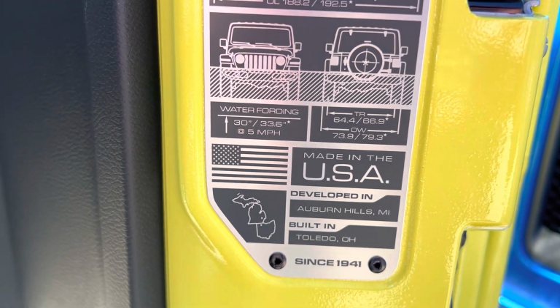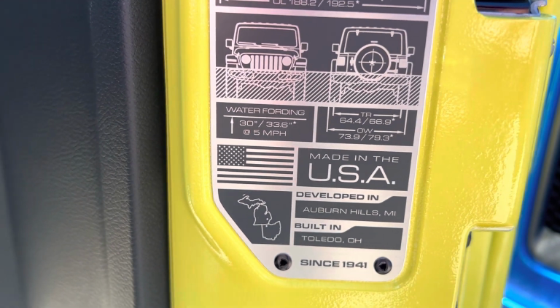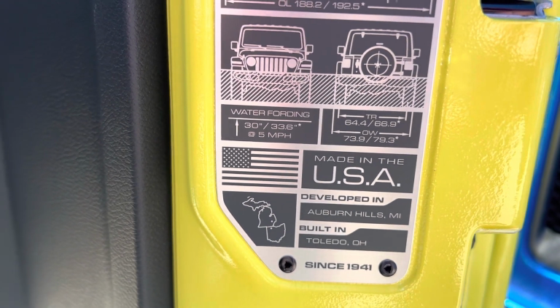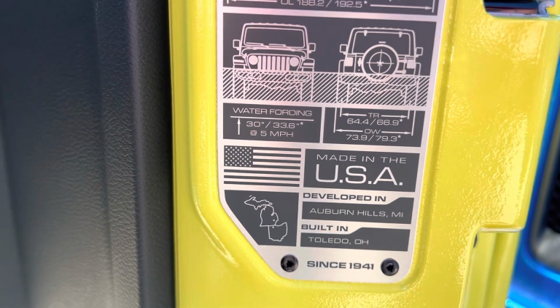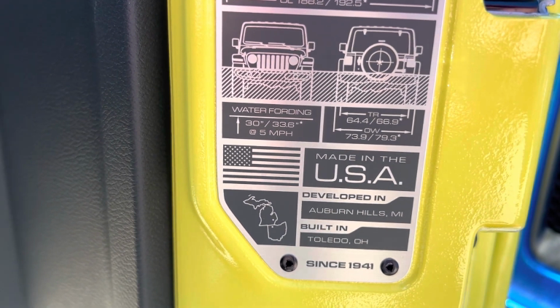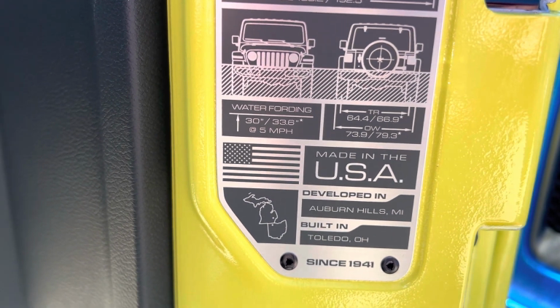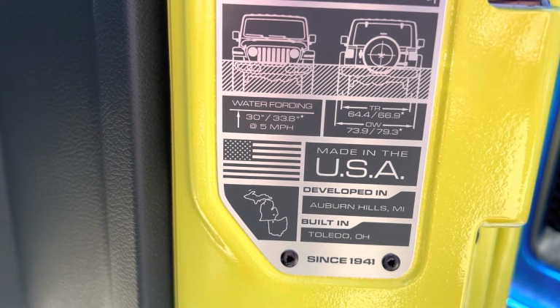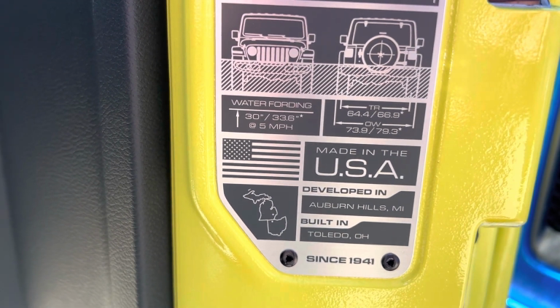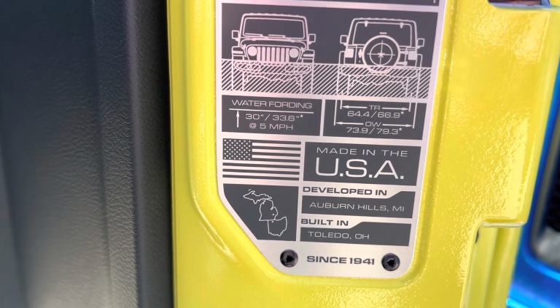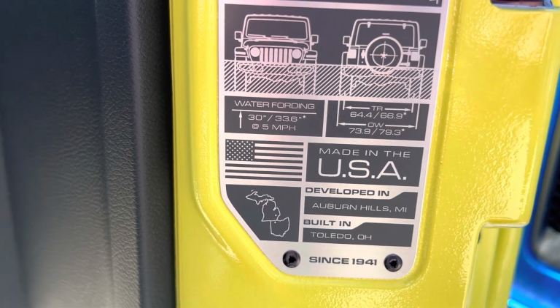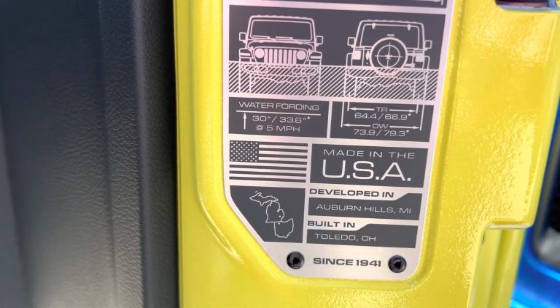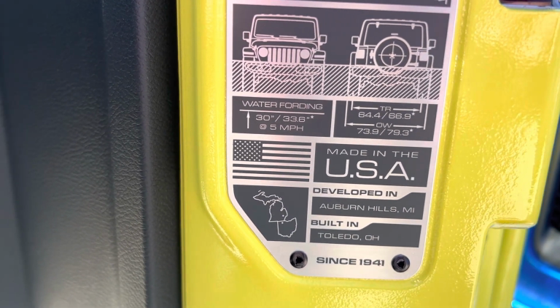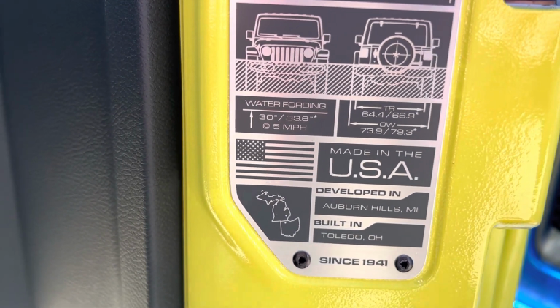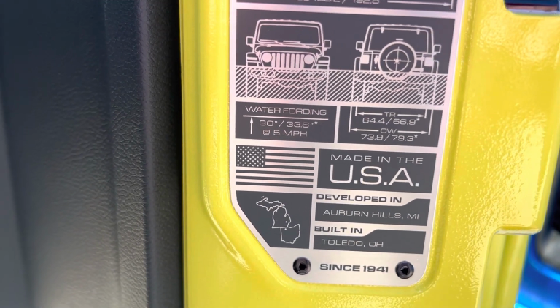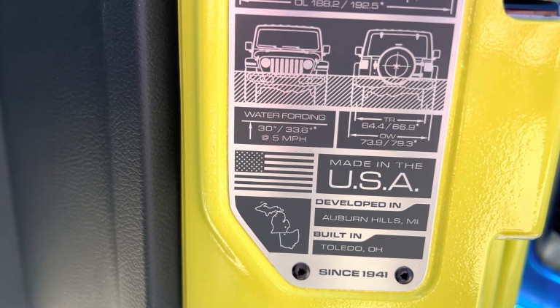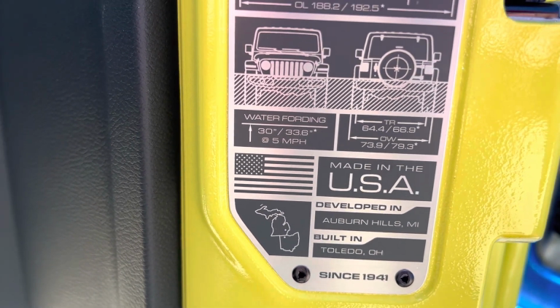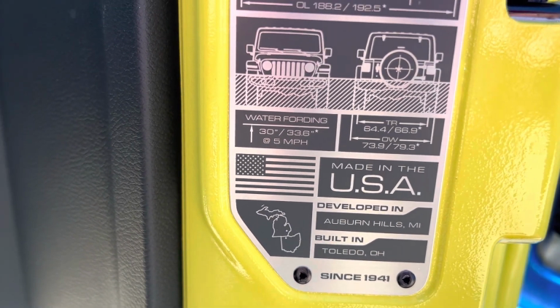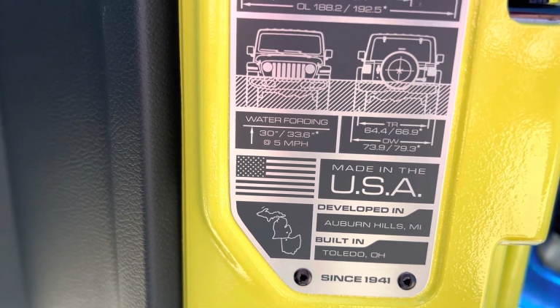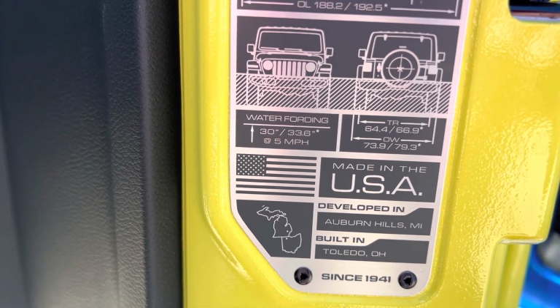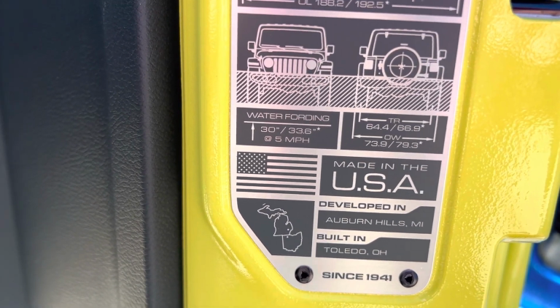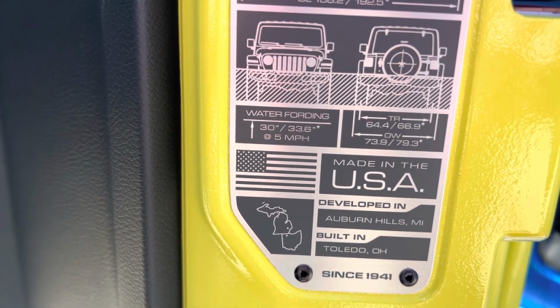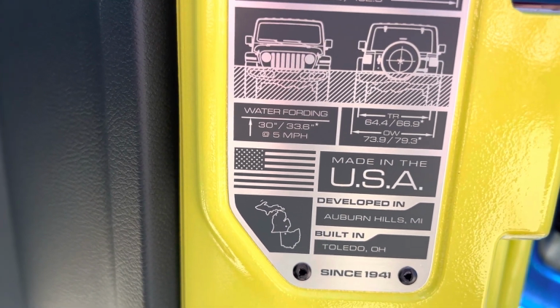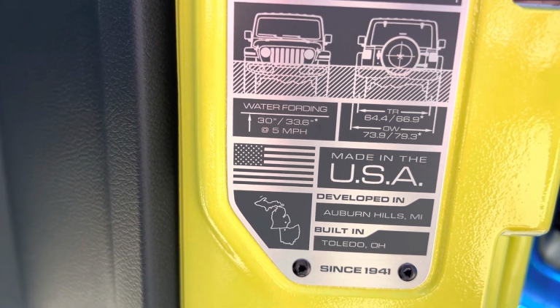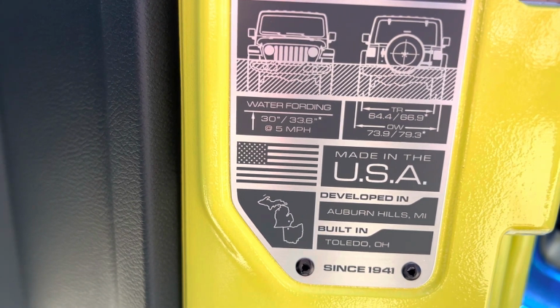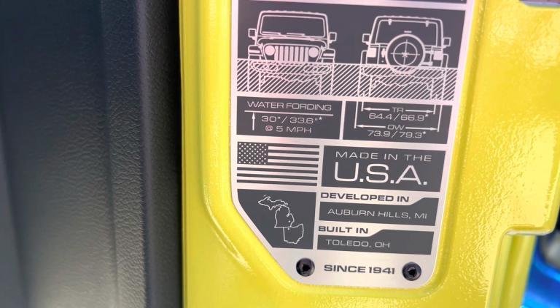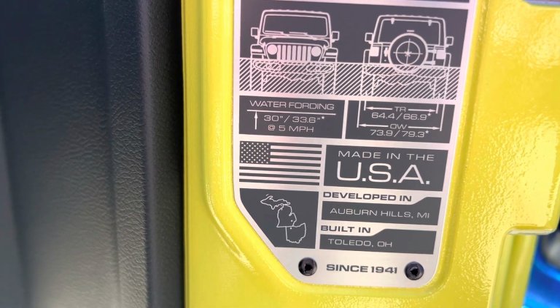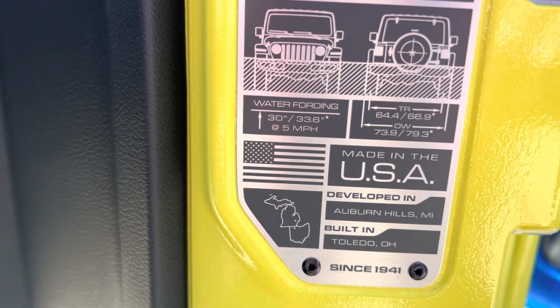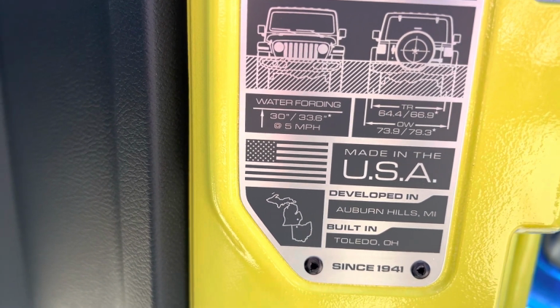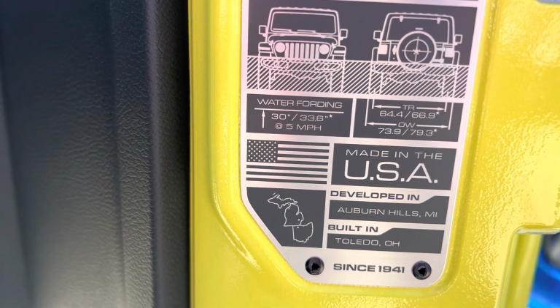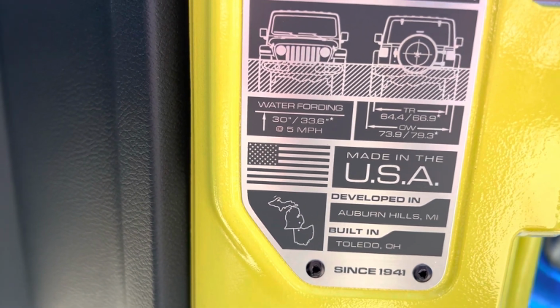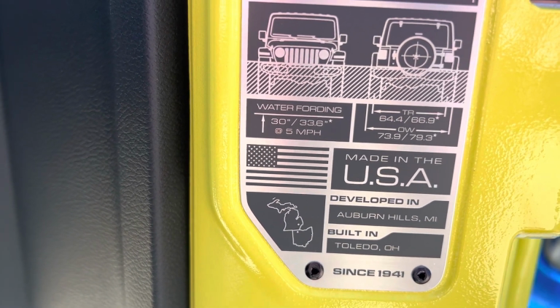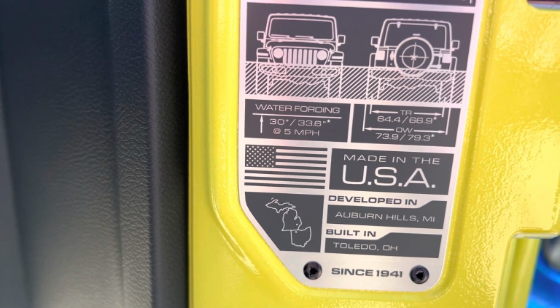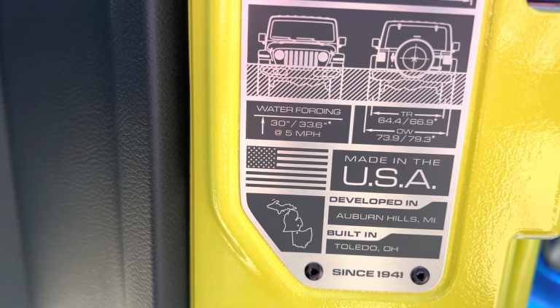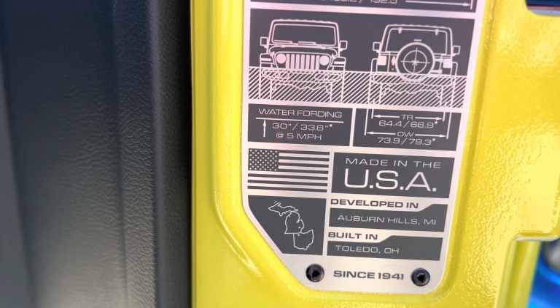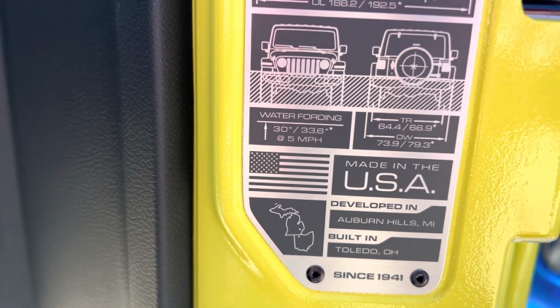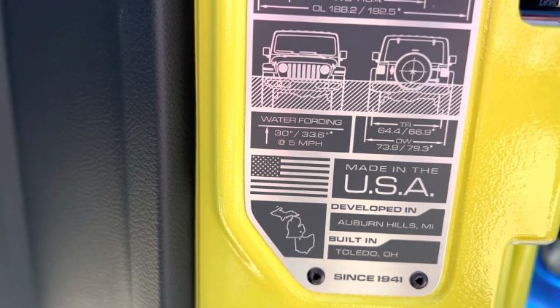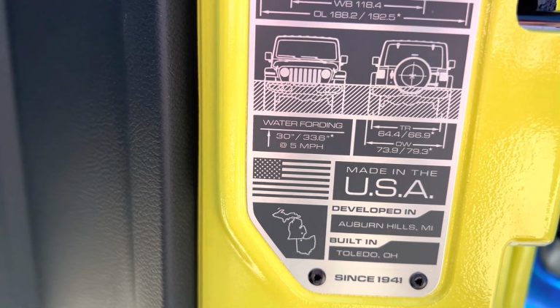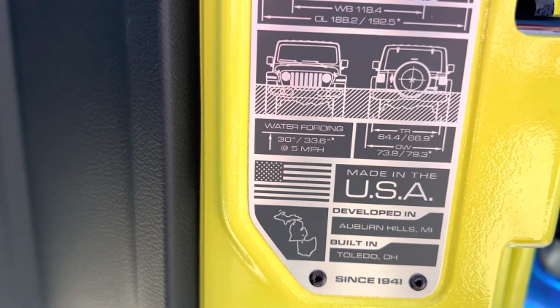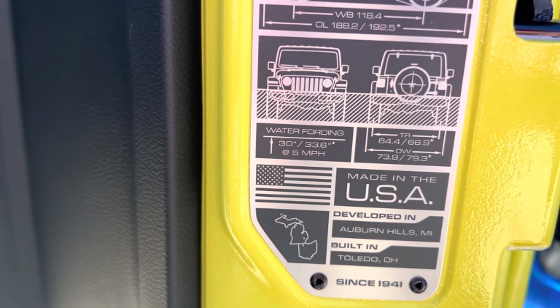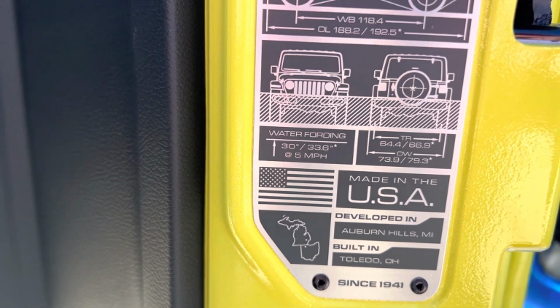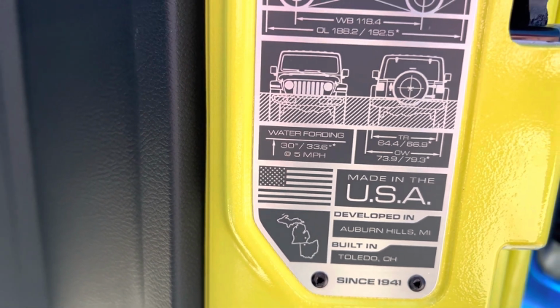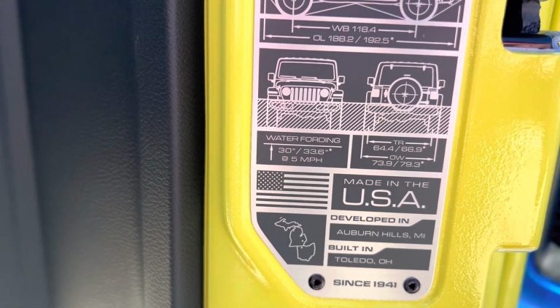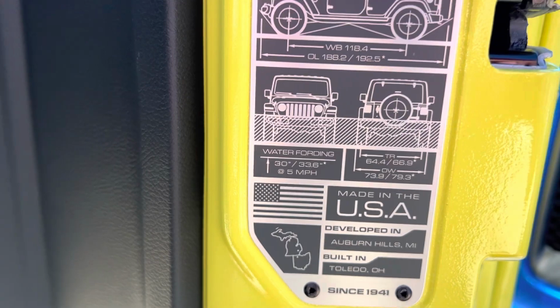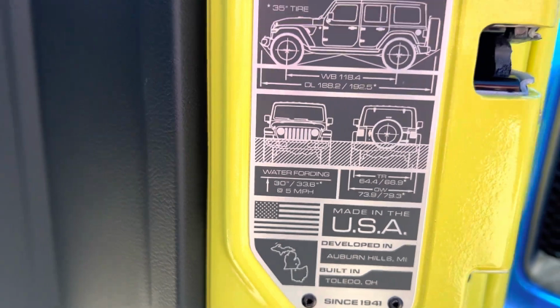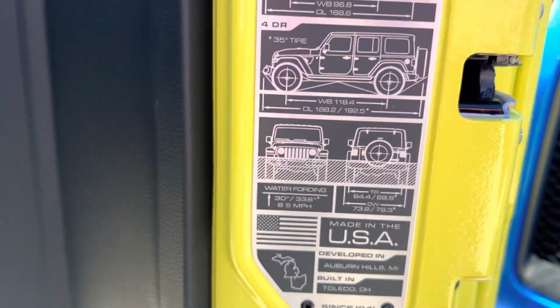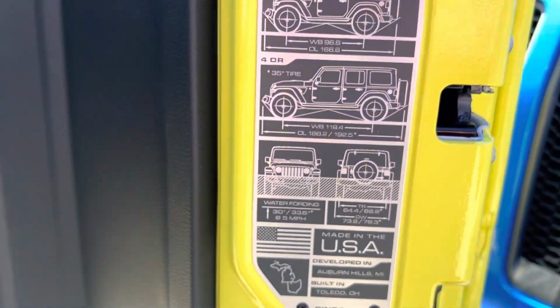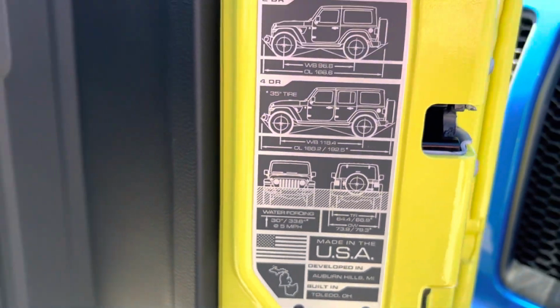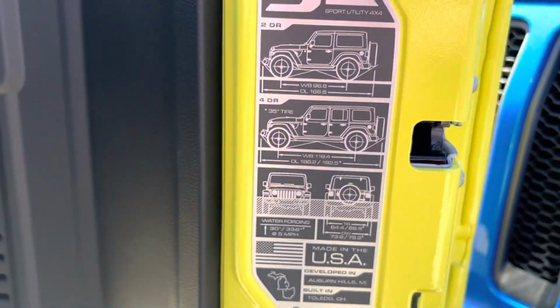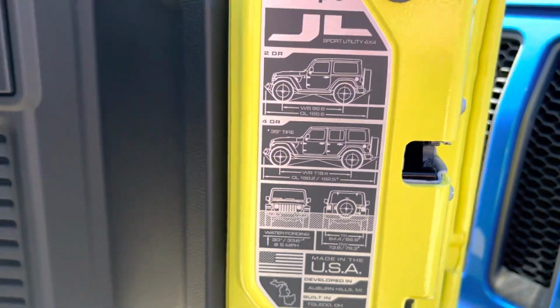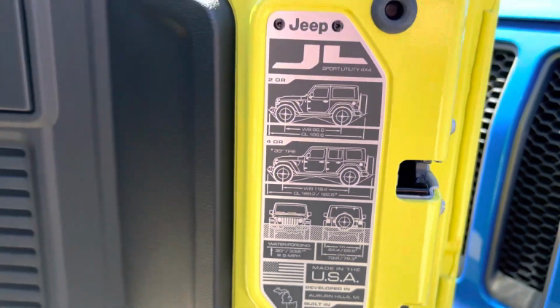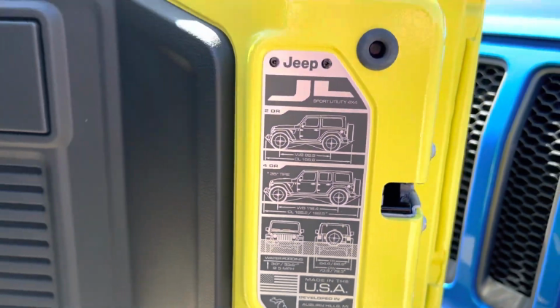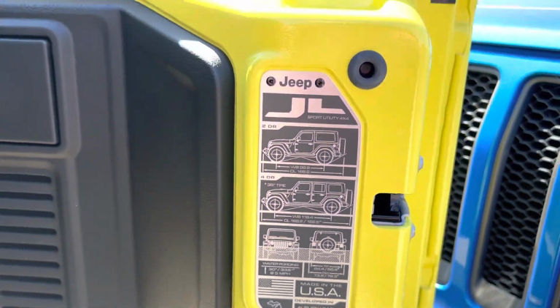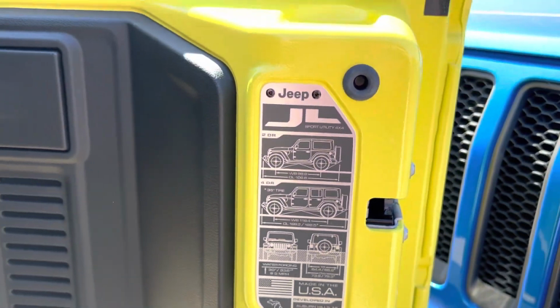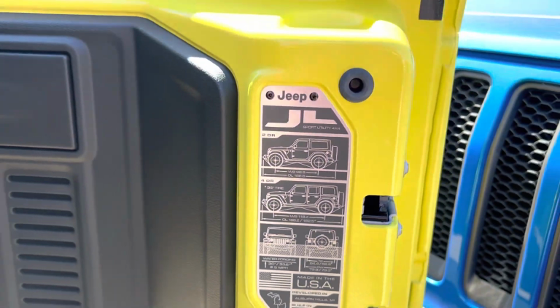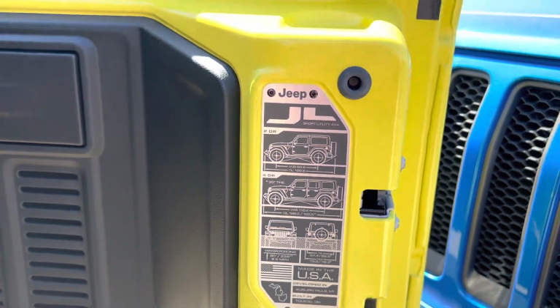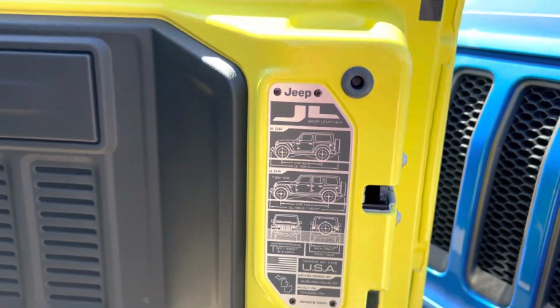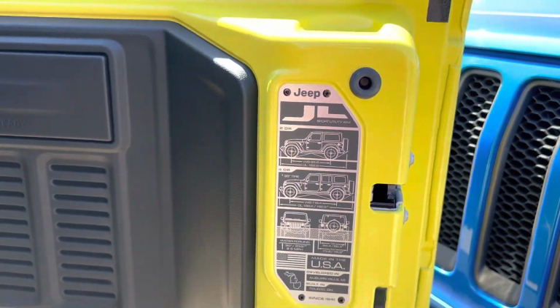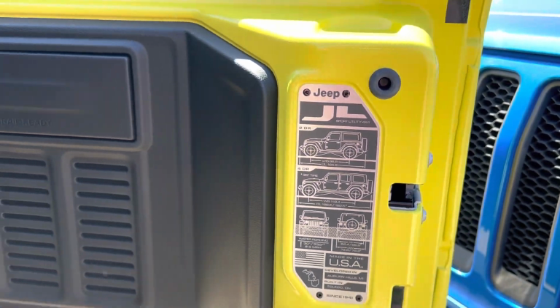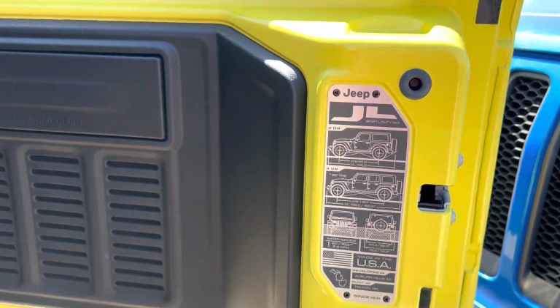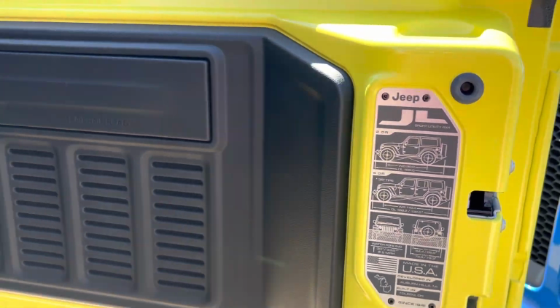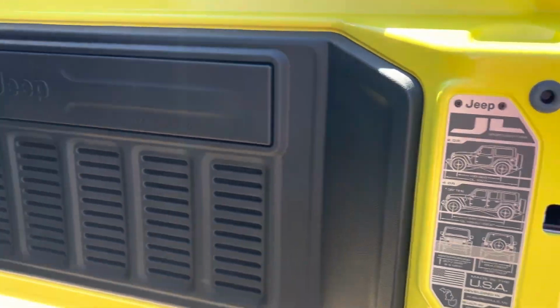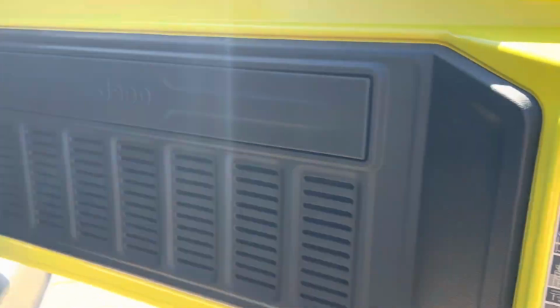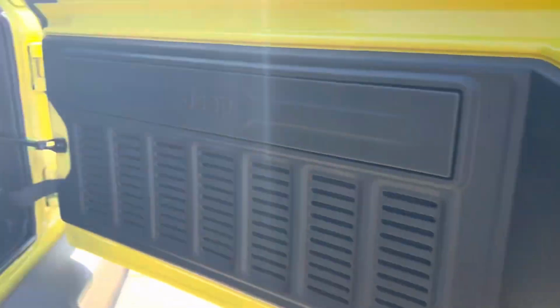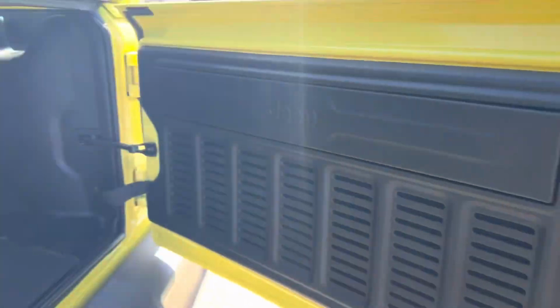Made in the USA, developed in Auburn Hills, Michigan, built in Toledo, Ohio — the original SUV since 1941.